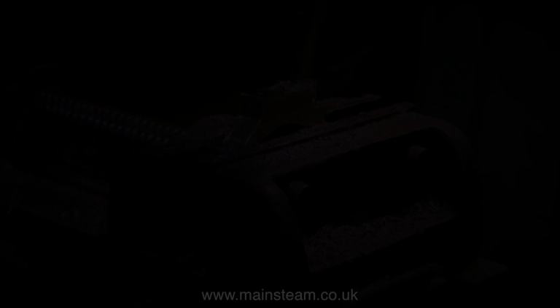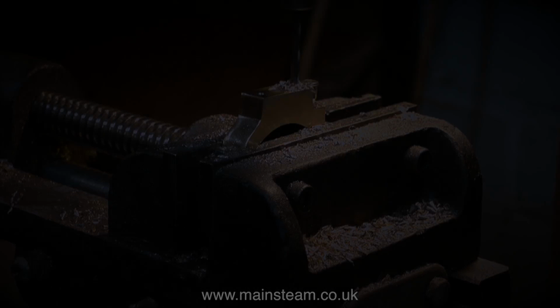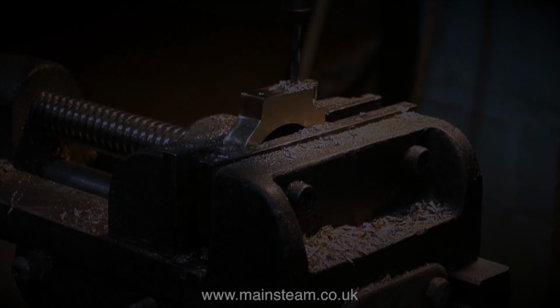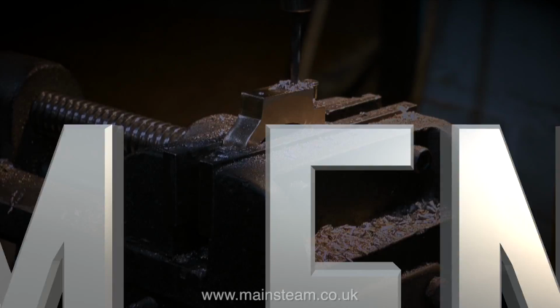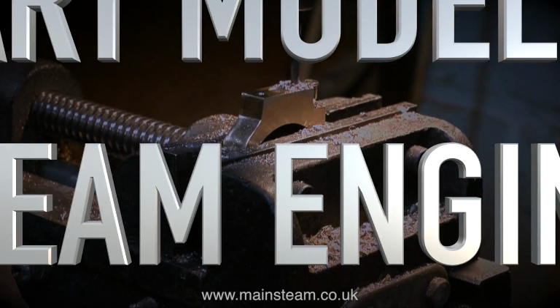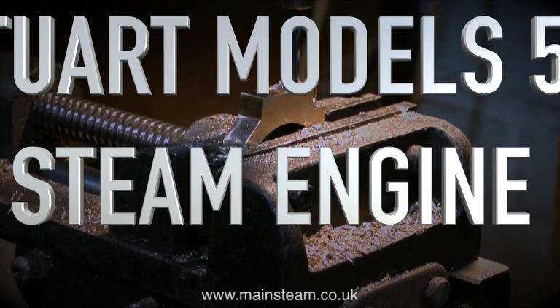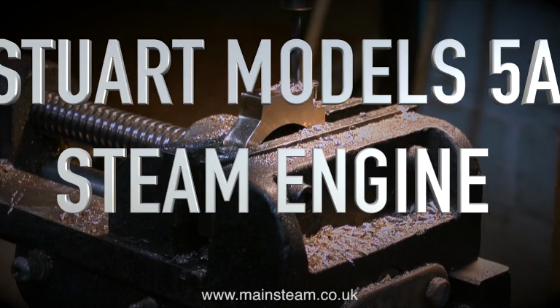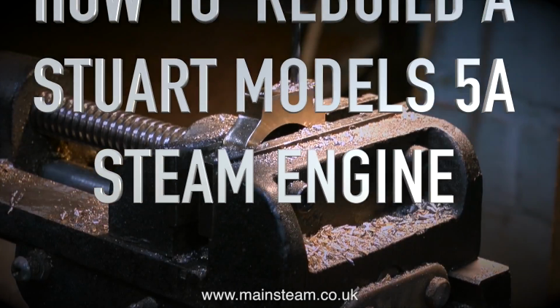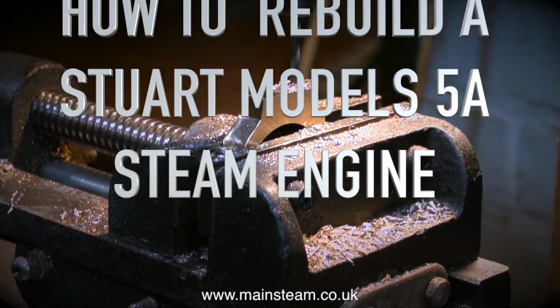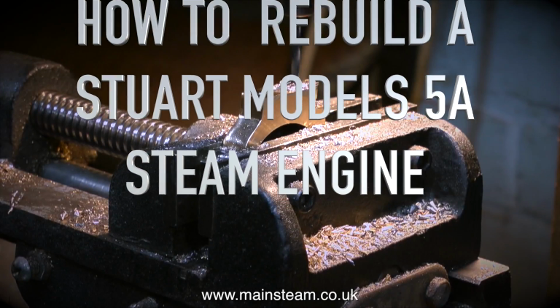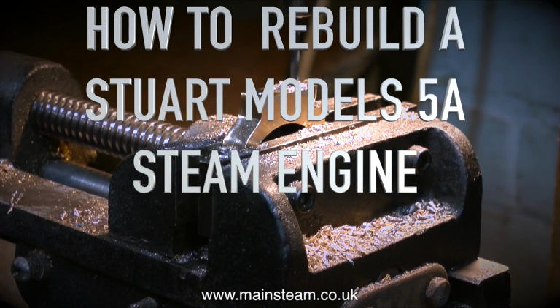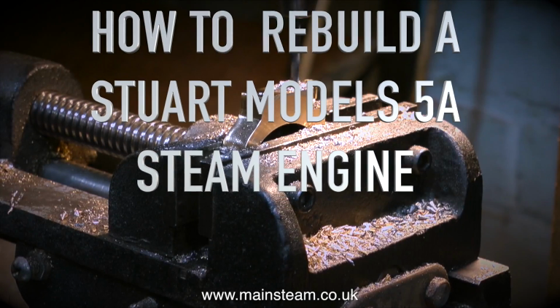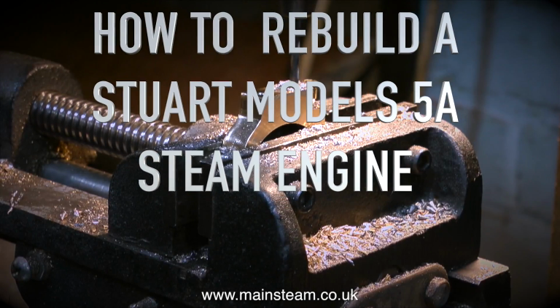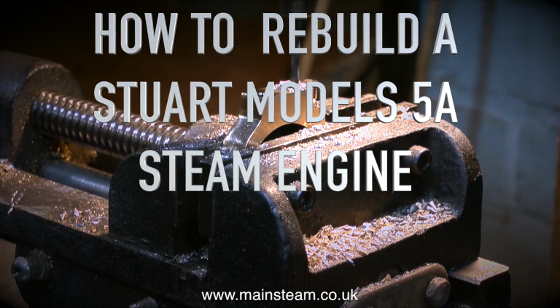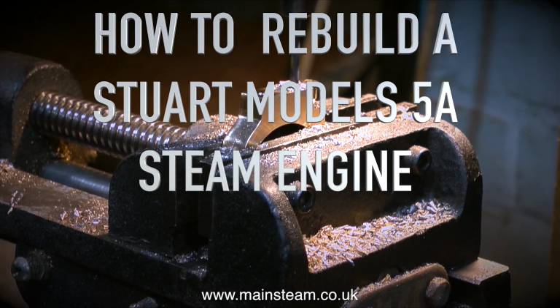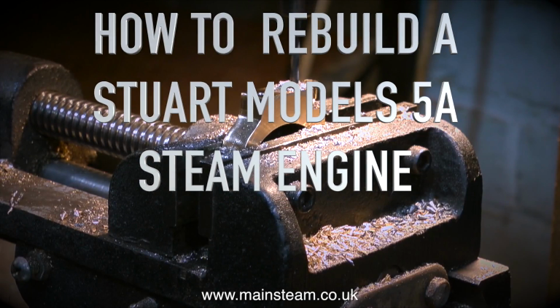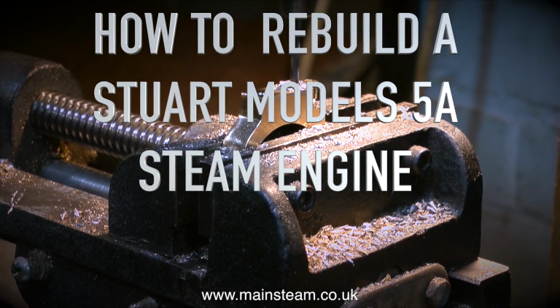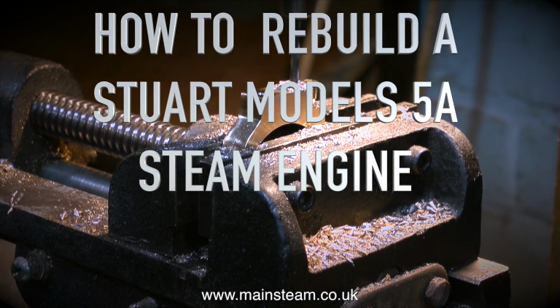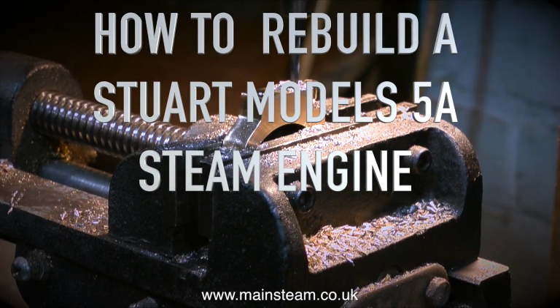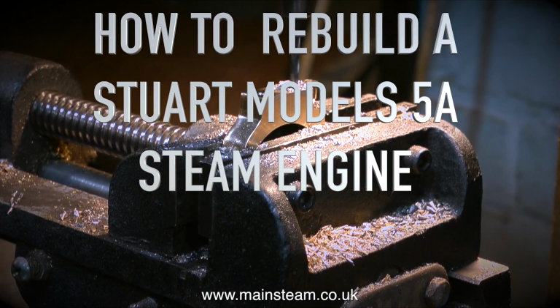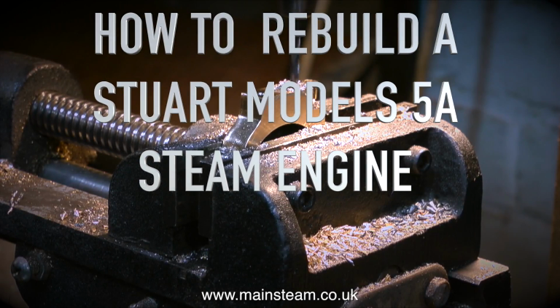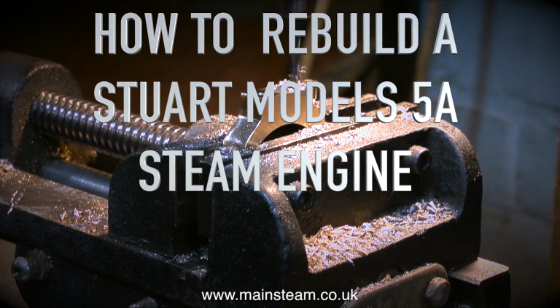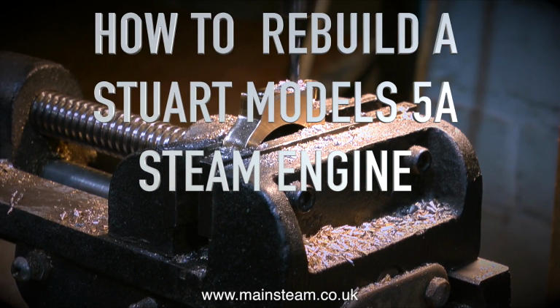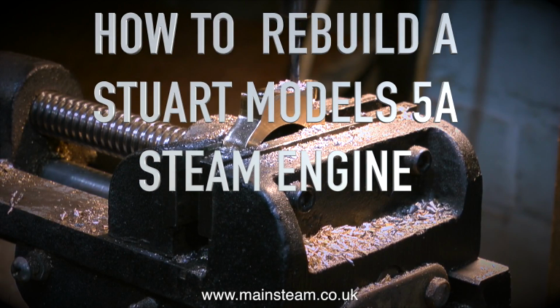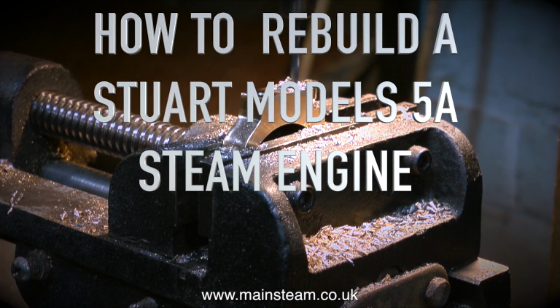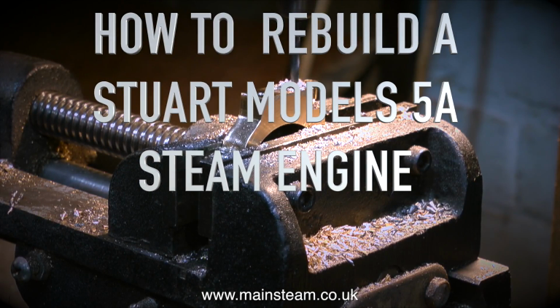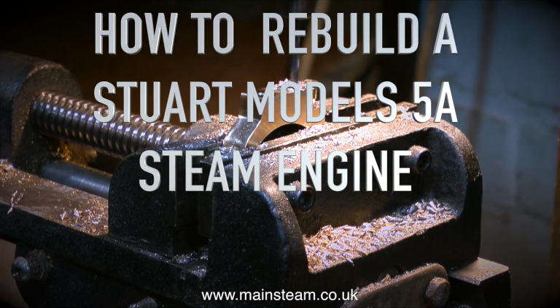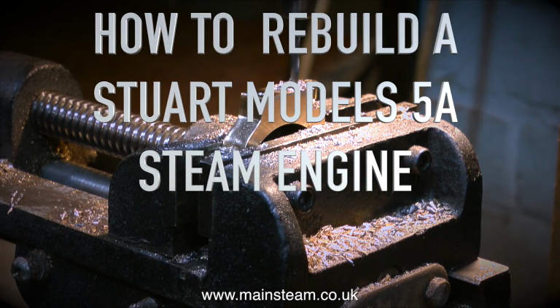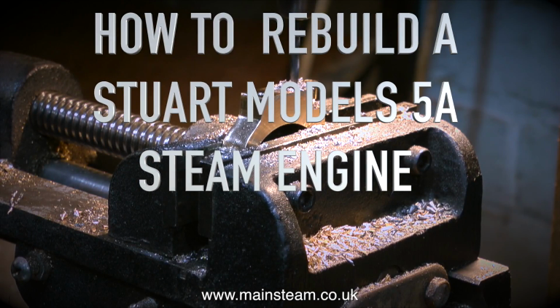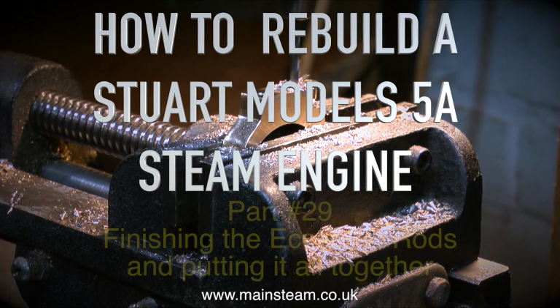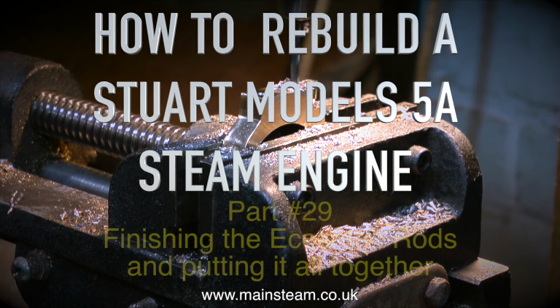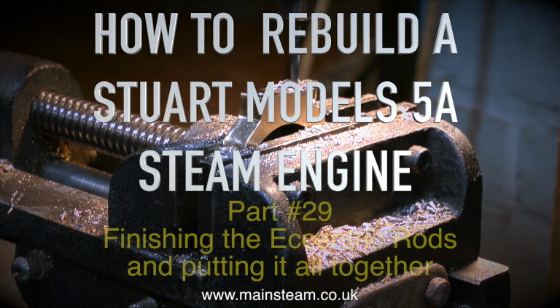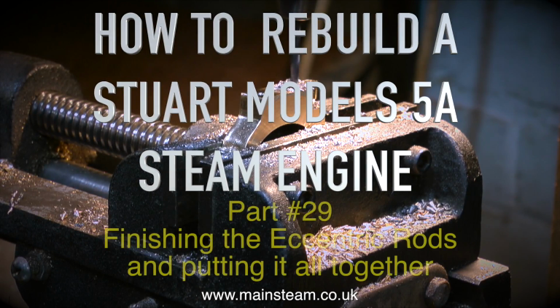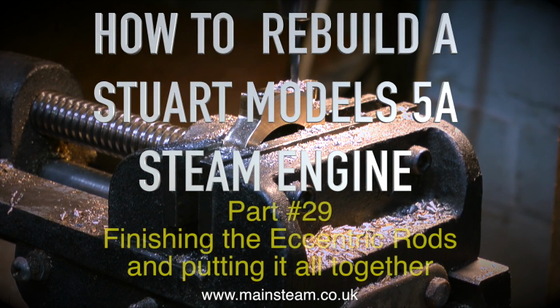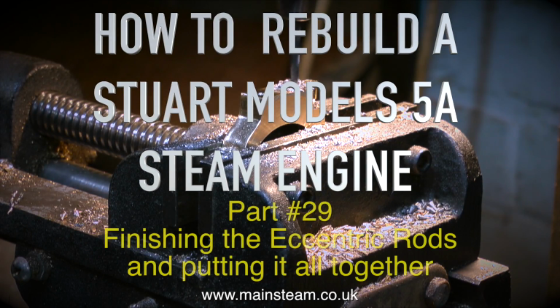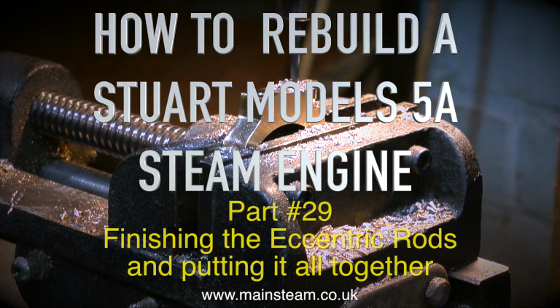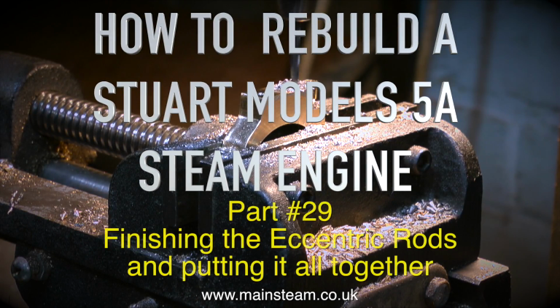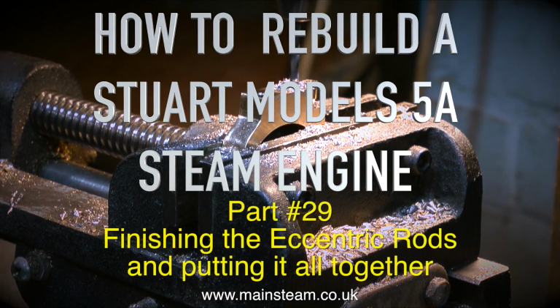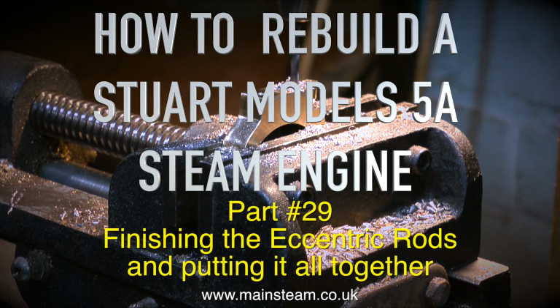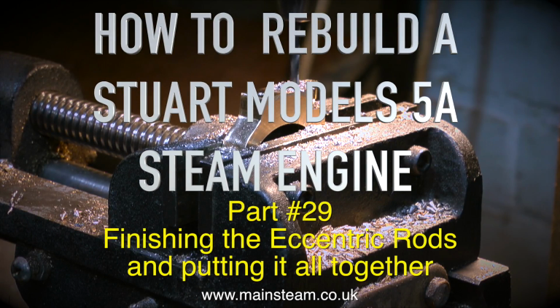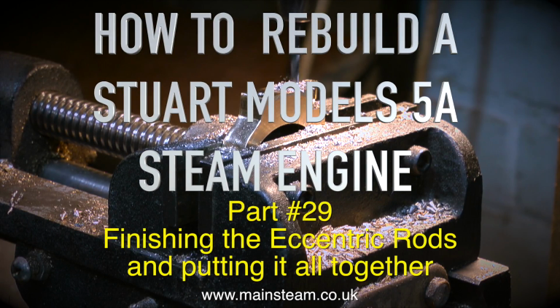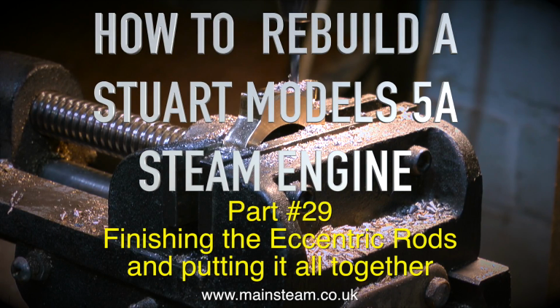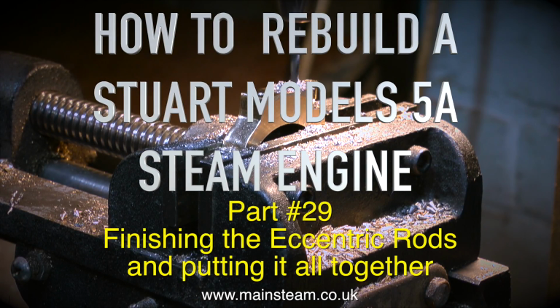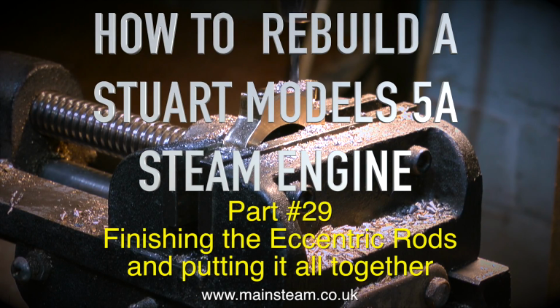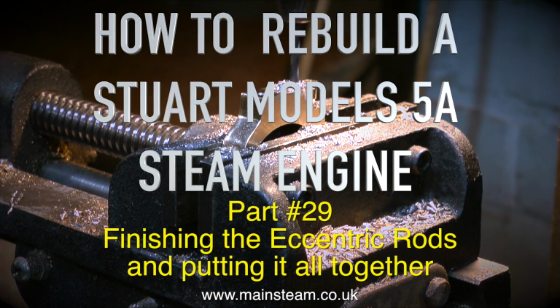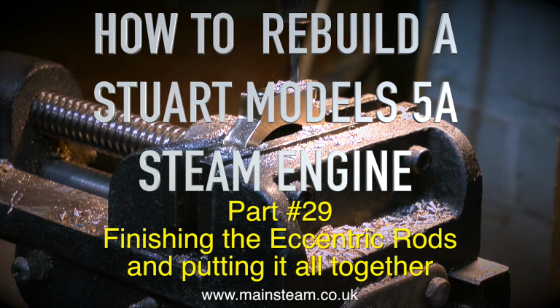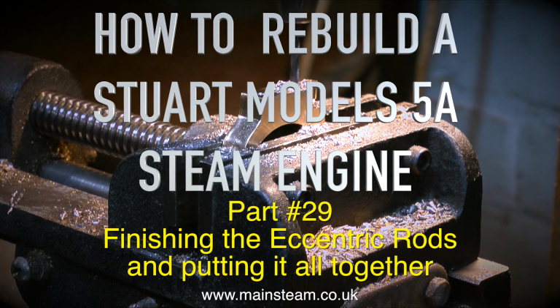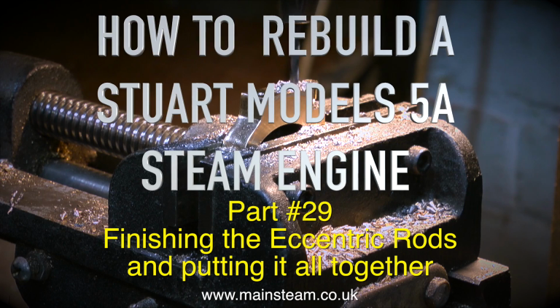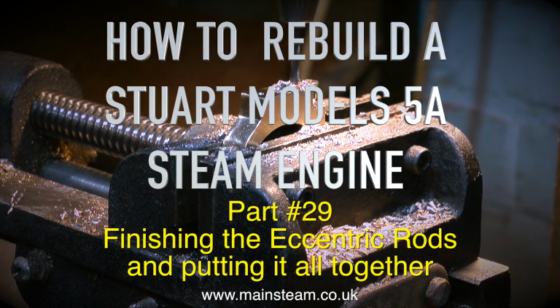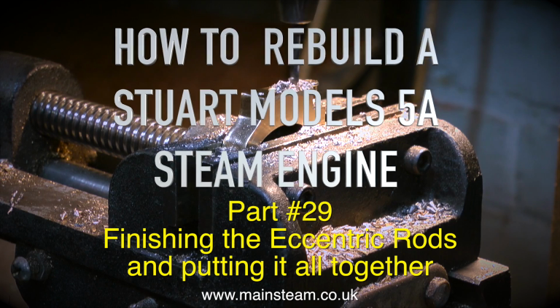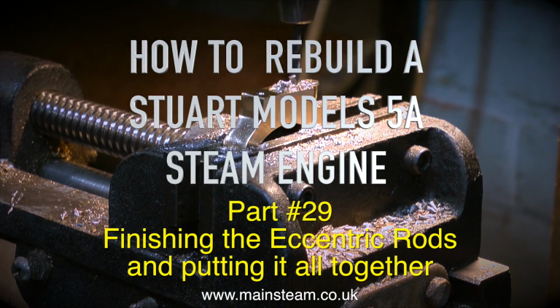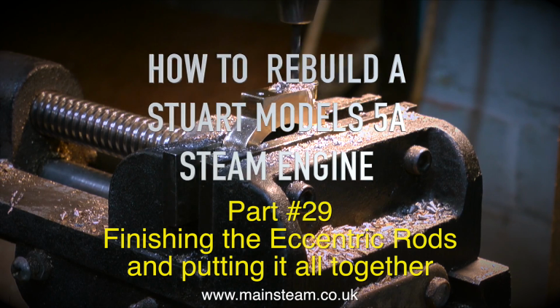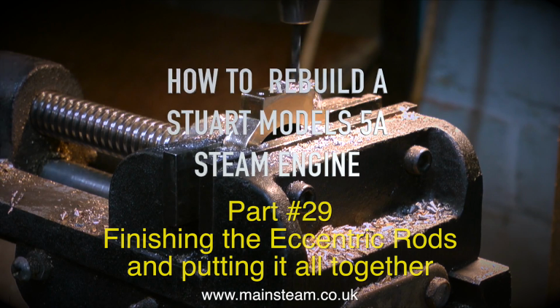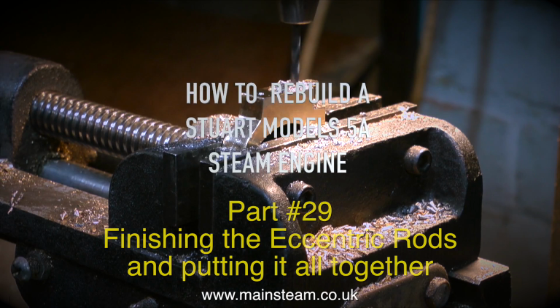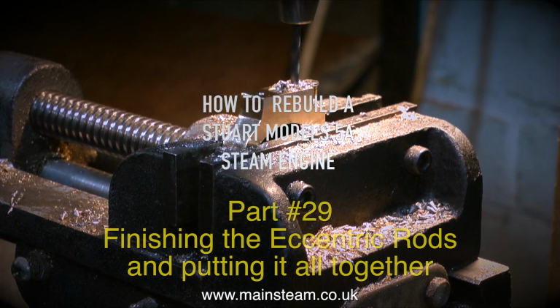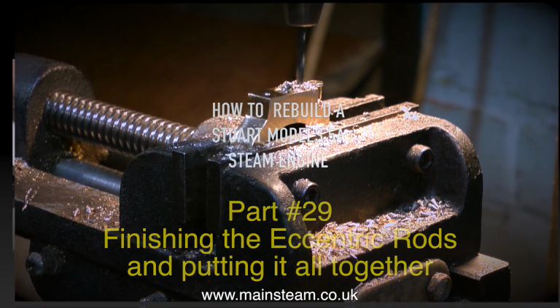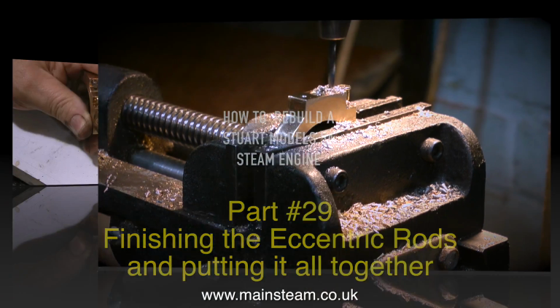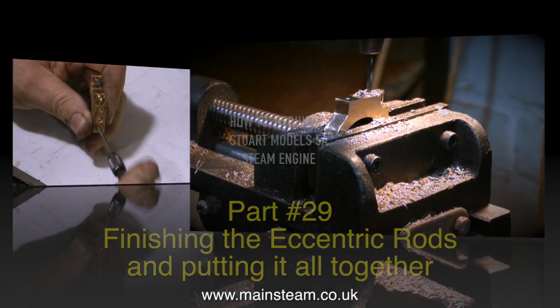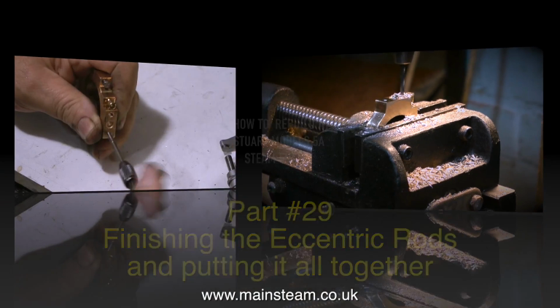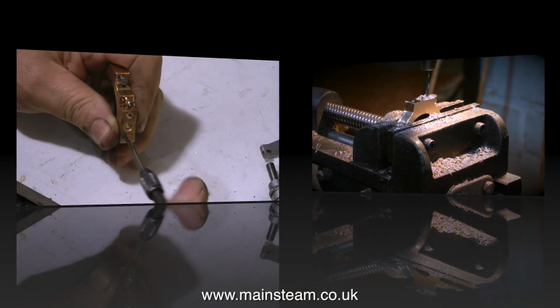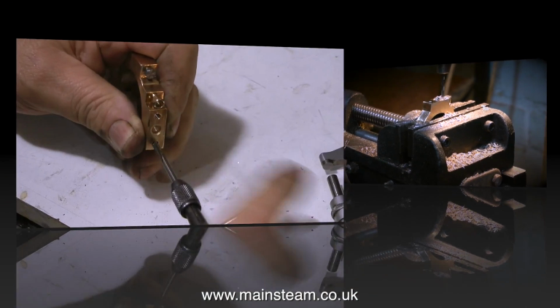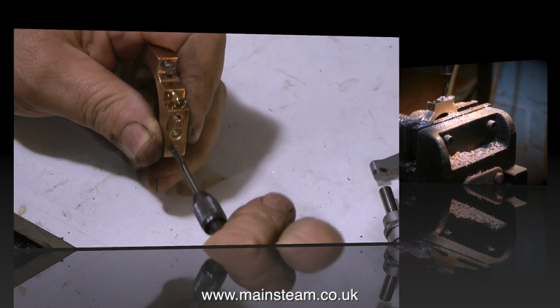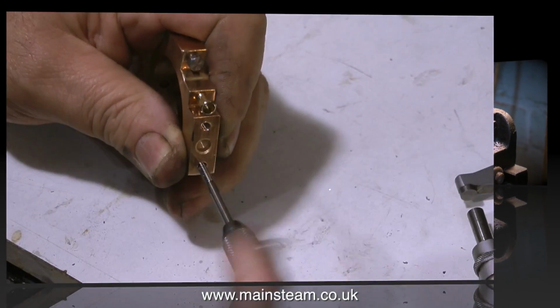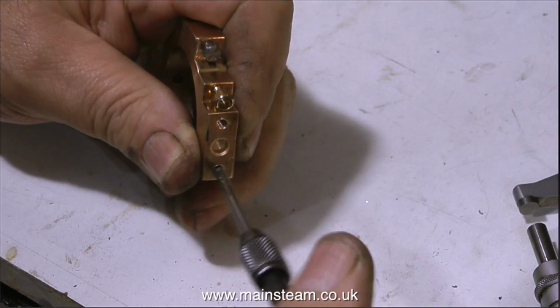How to rebuild a Stuart Models 5A steam engine. This is part 29, finishing the eccentric rods and putting it all together.